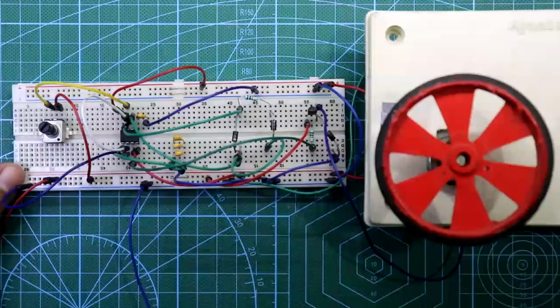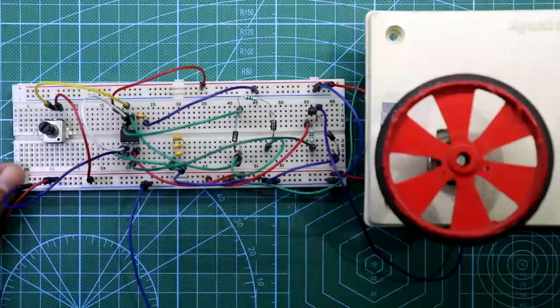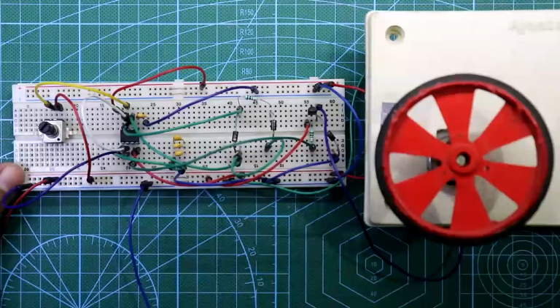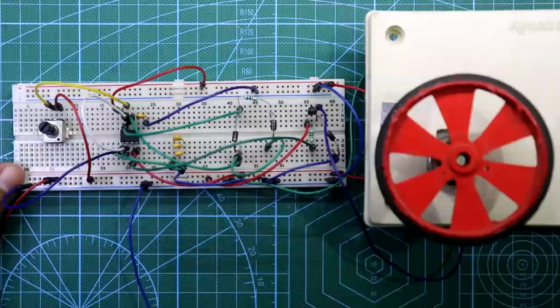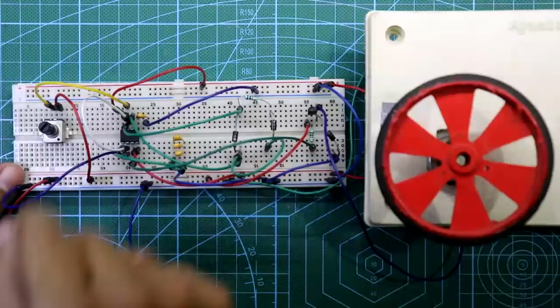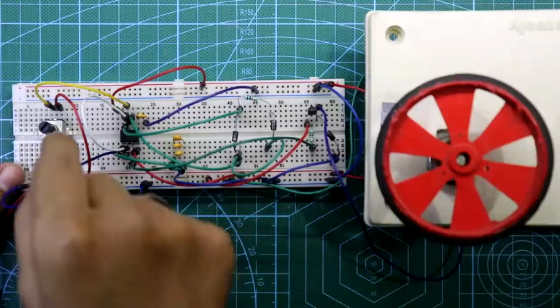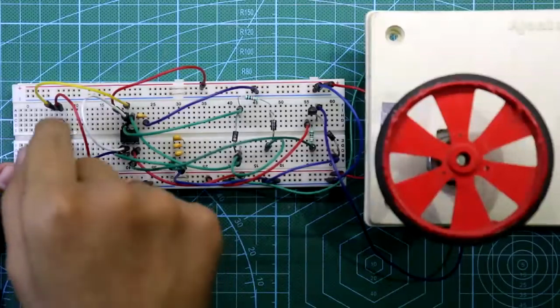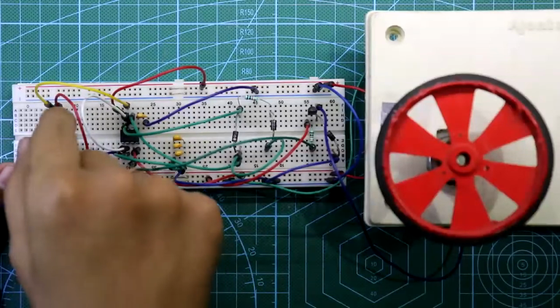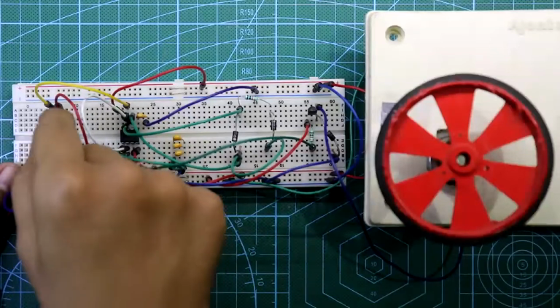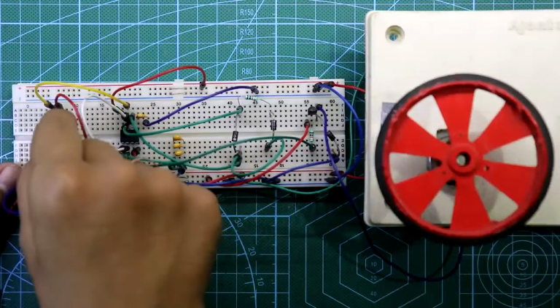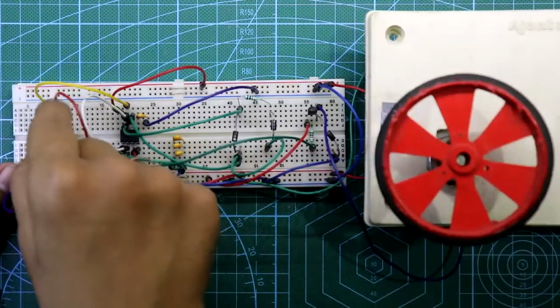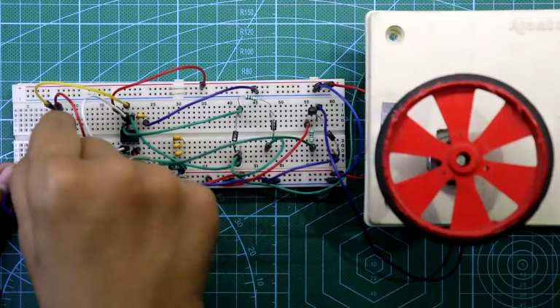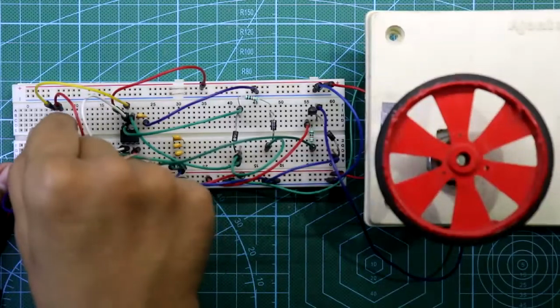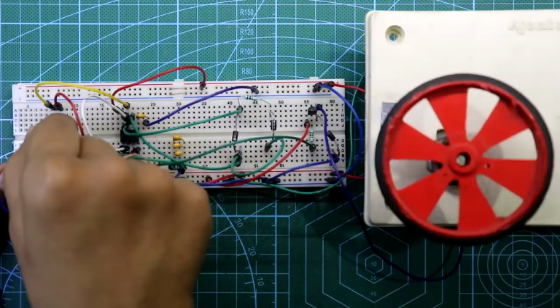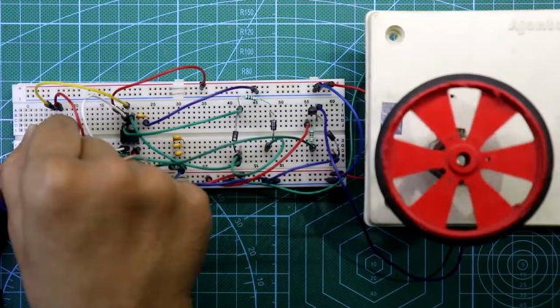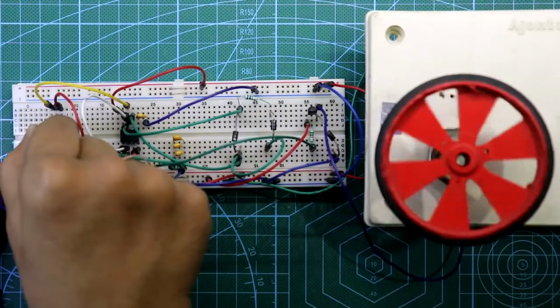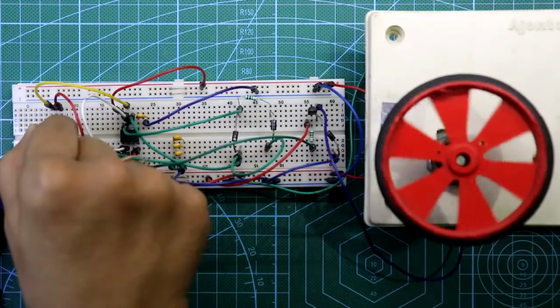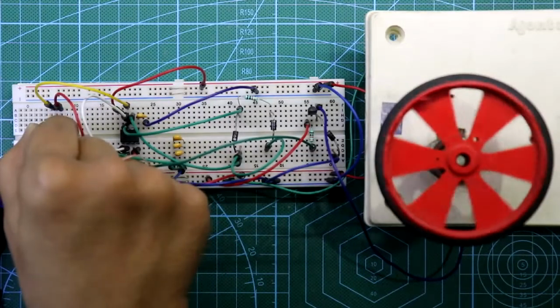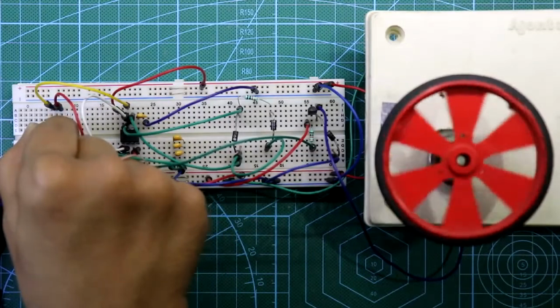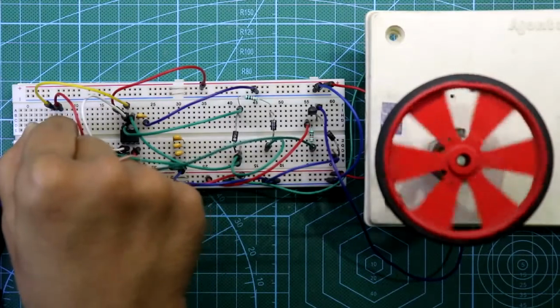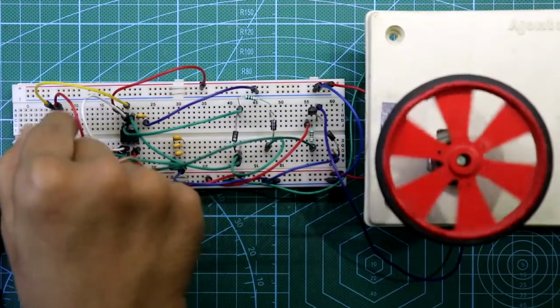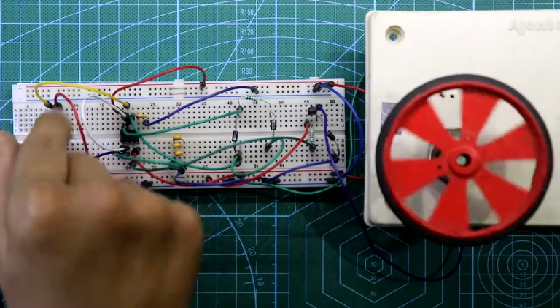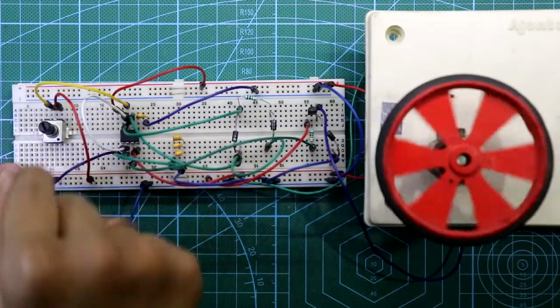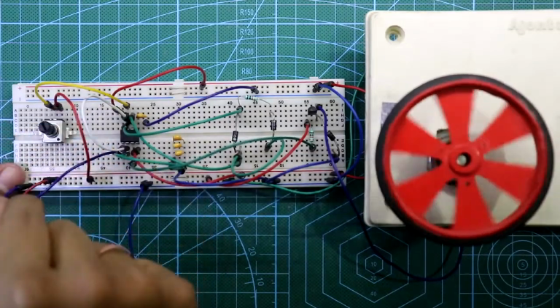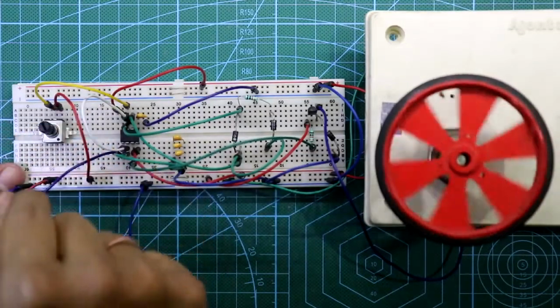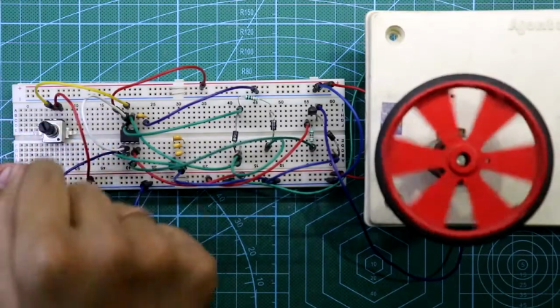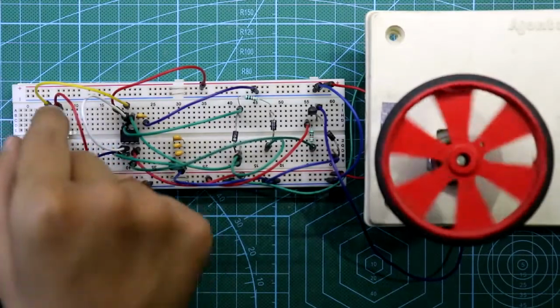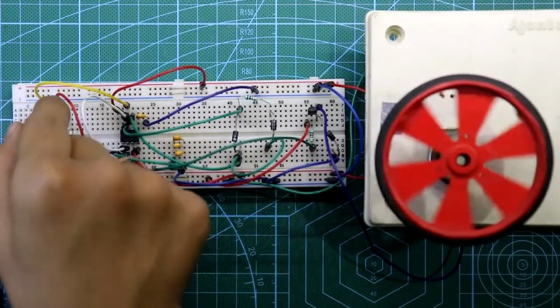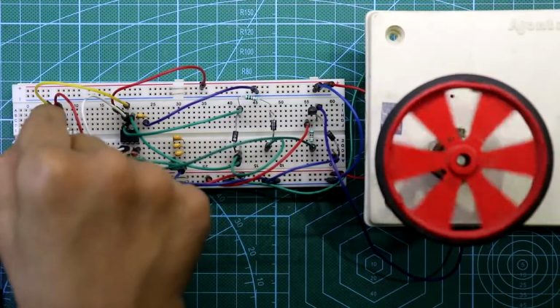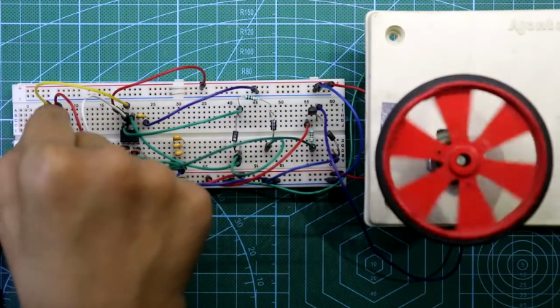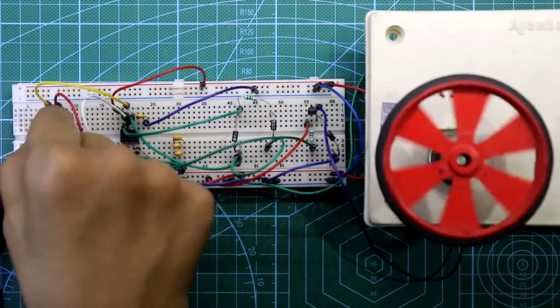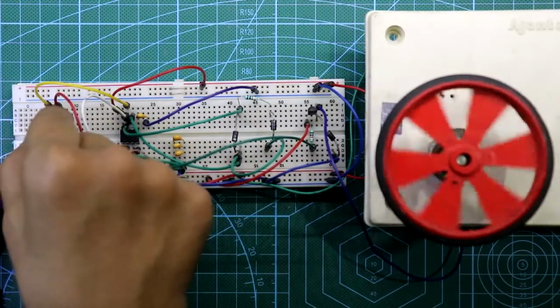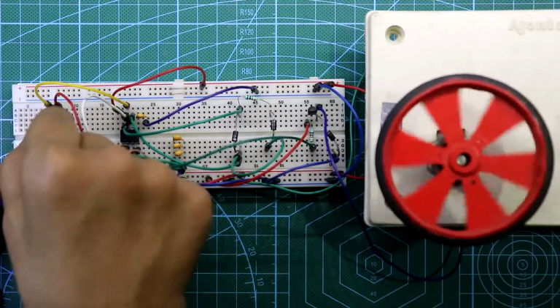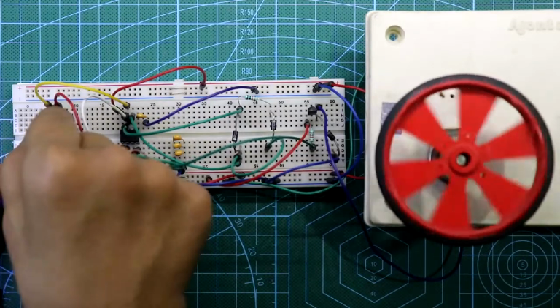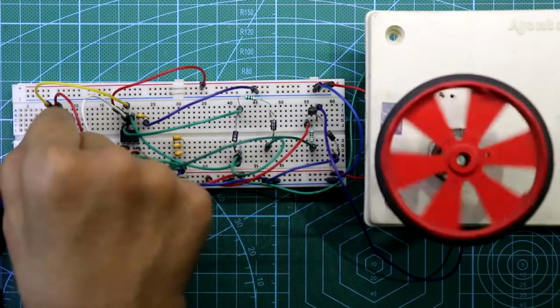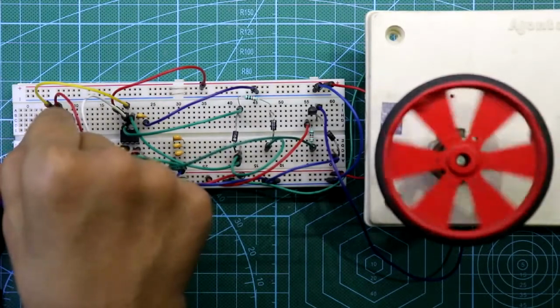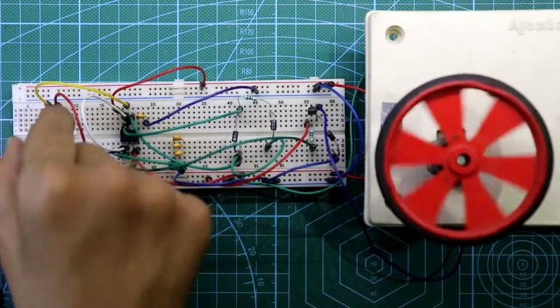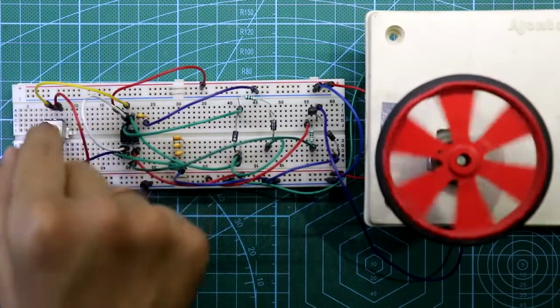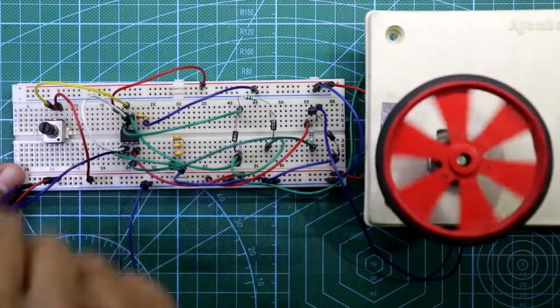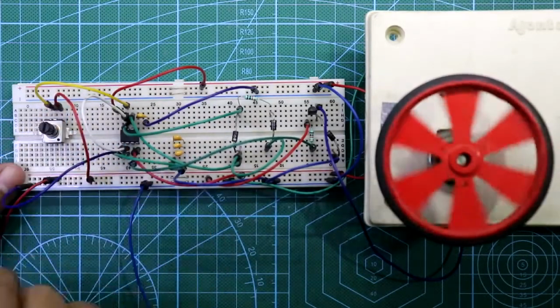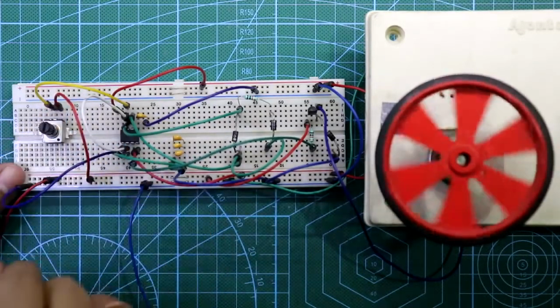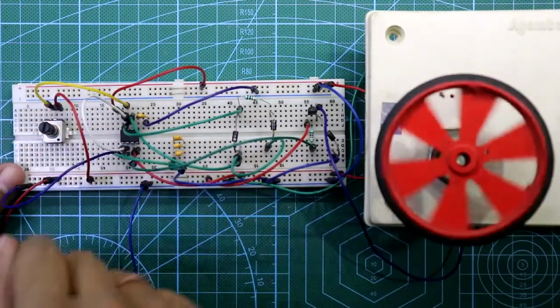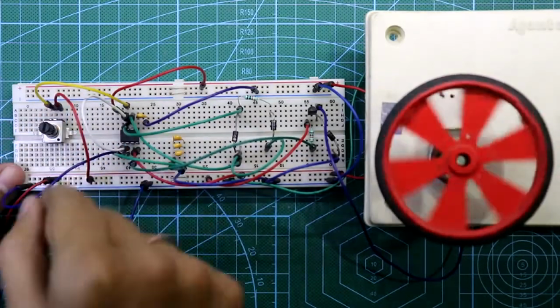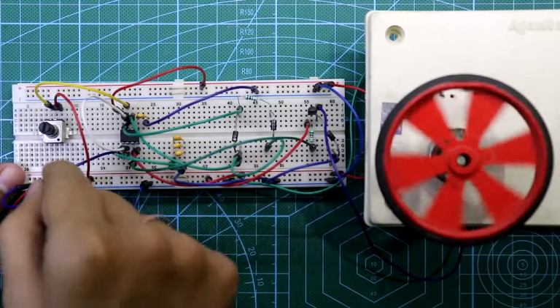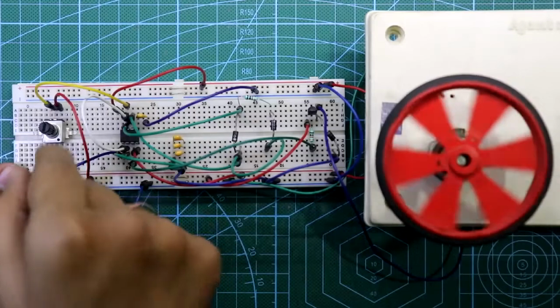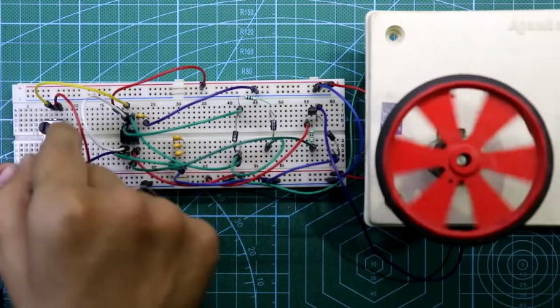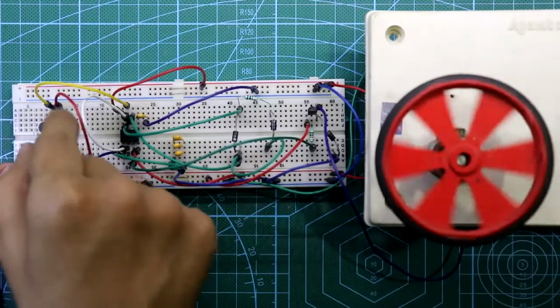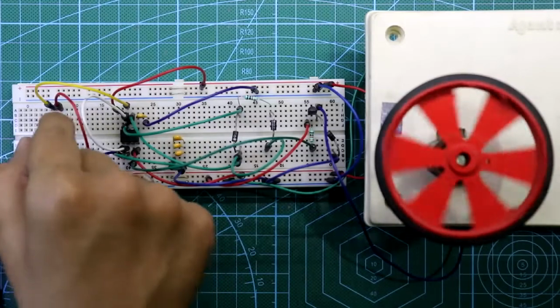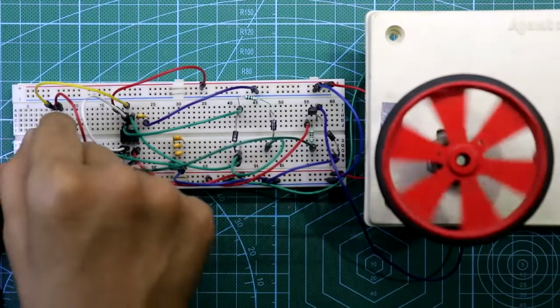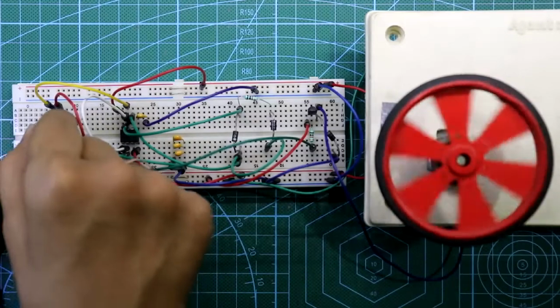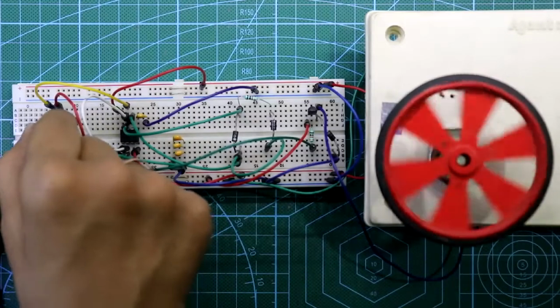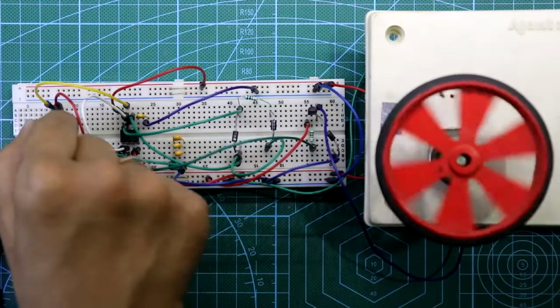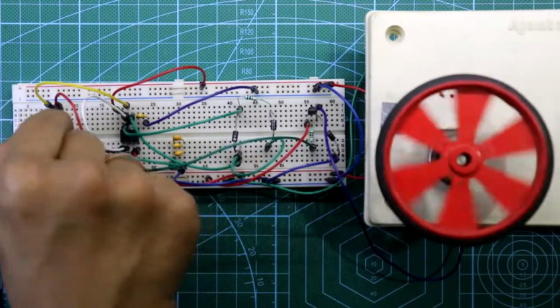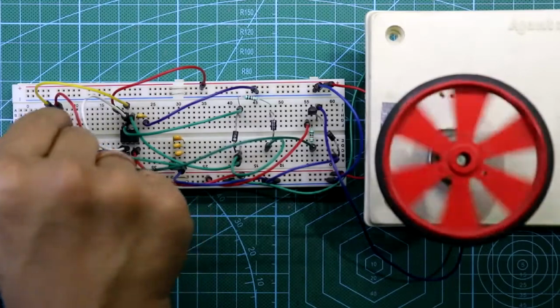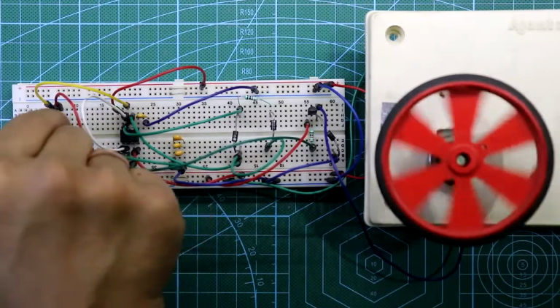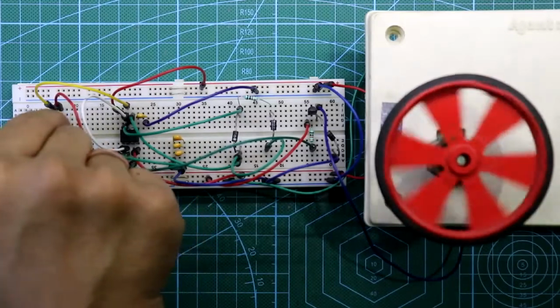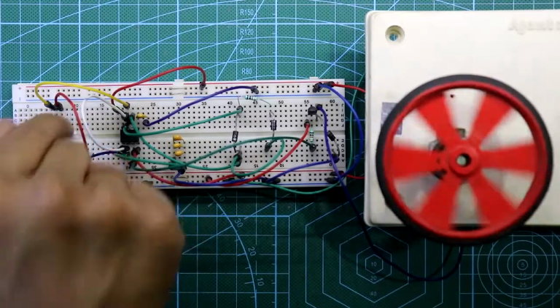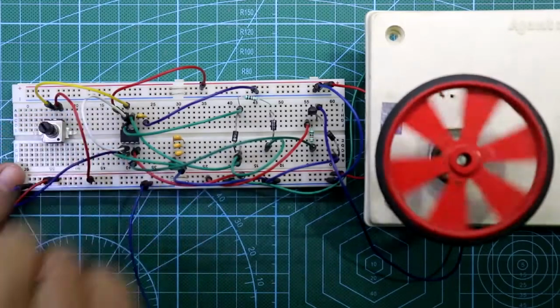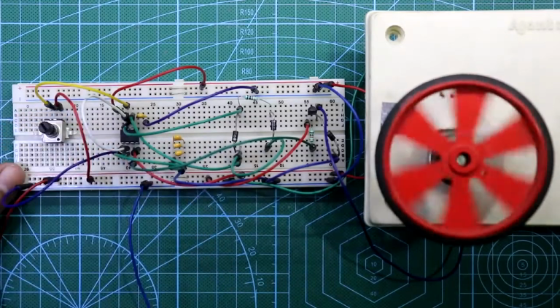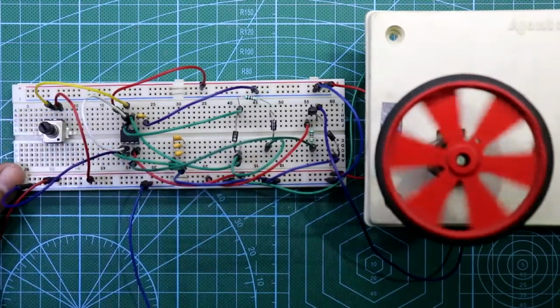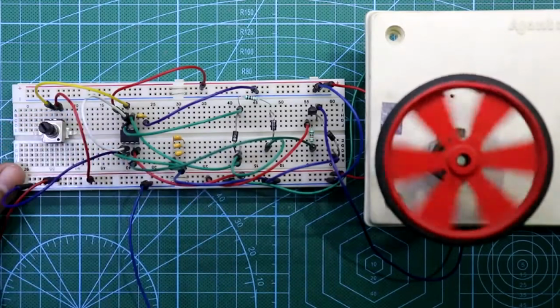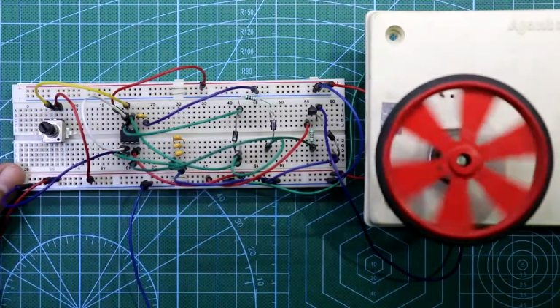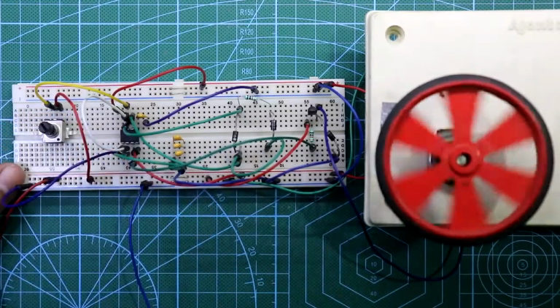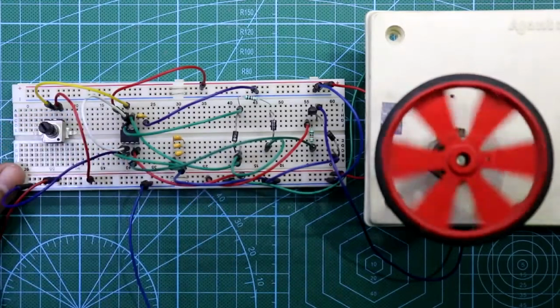Hello guys, in this video I am going to show you how to control the speed of a DC motor using a 555 timer IC. So let's get started.